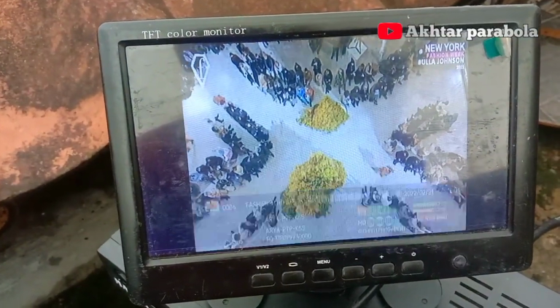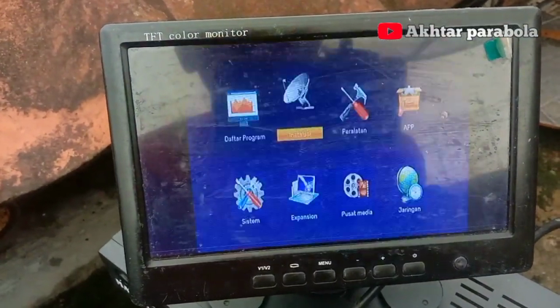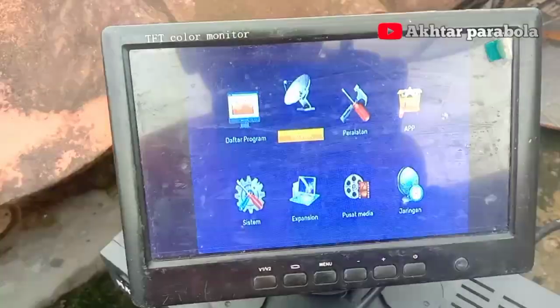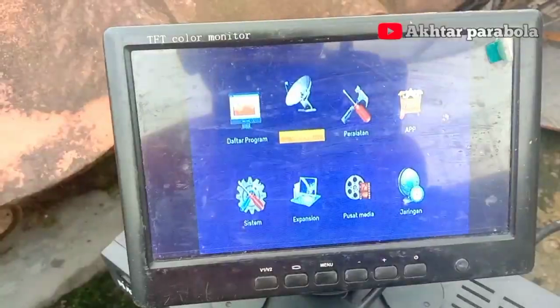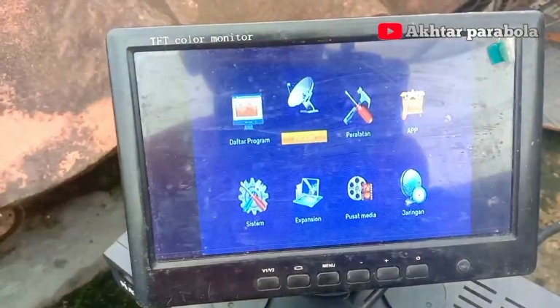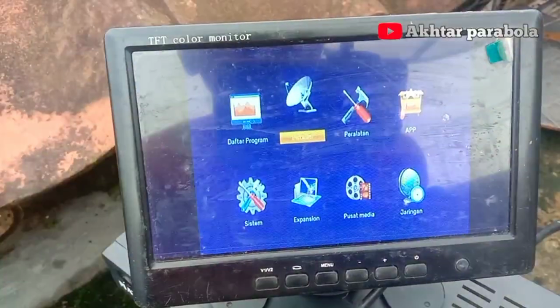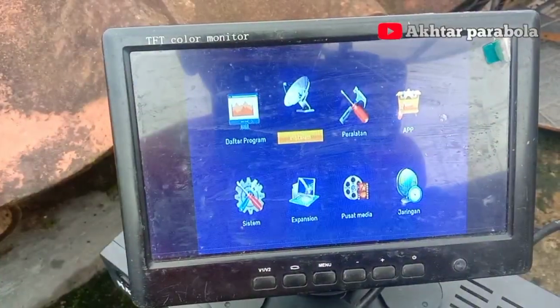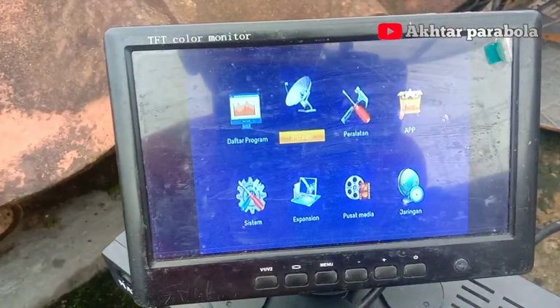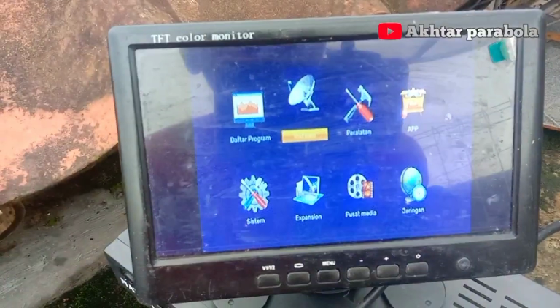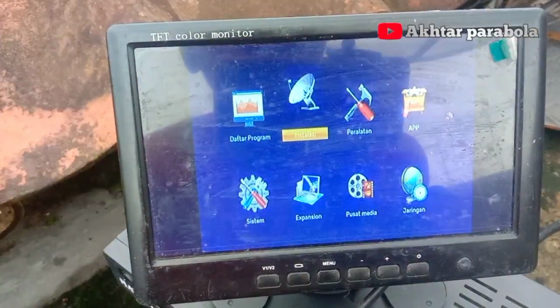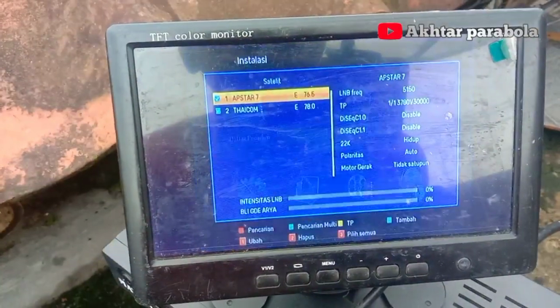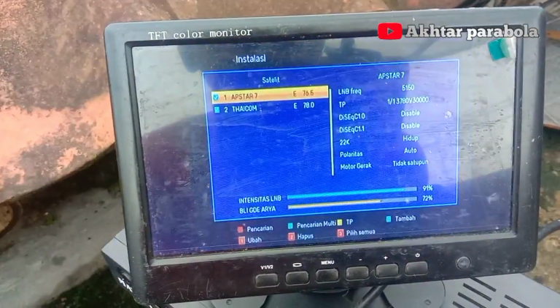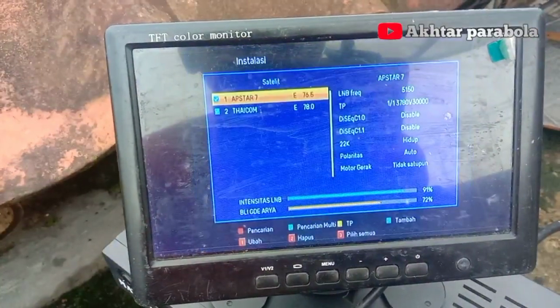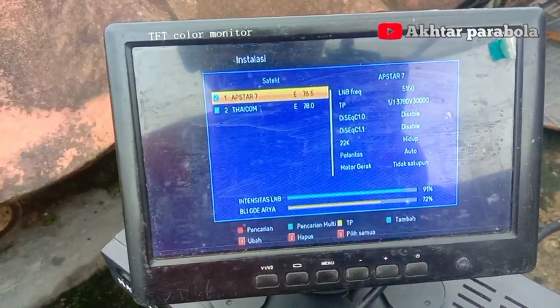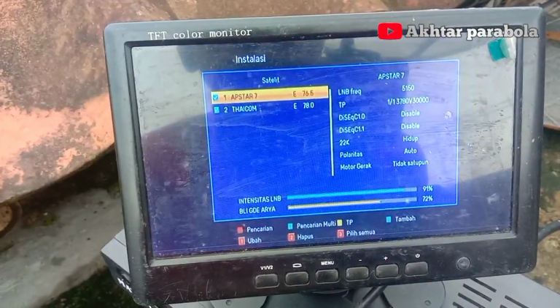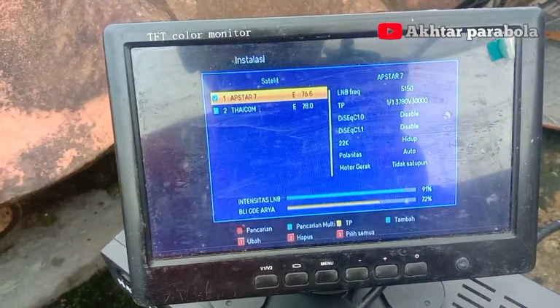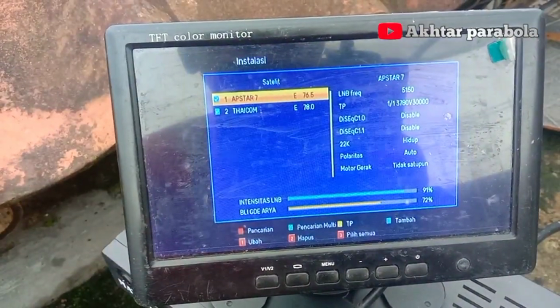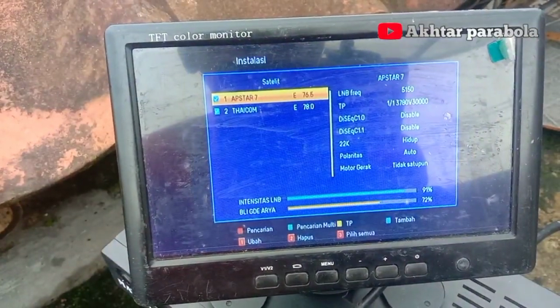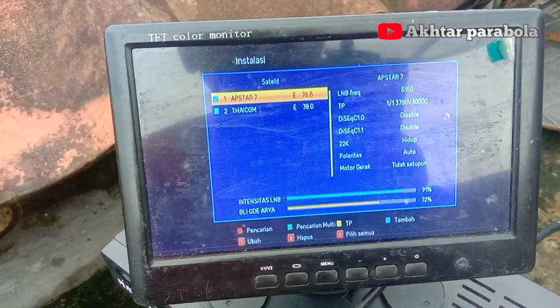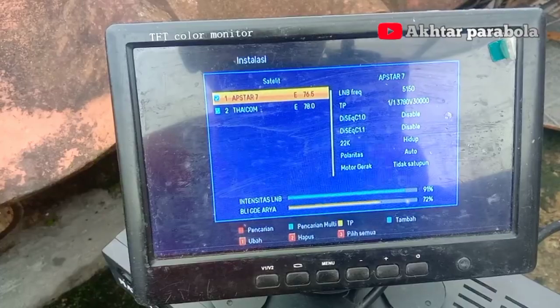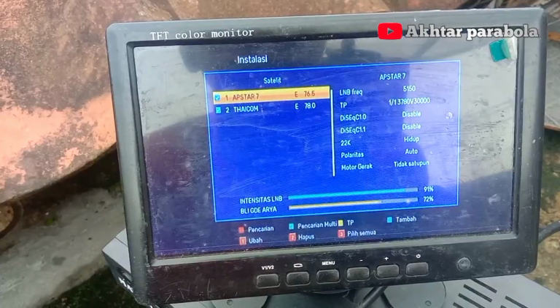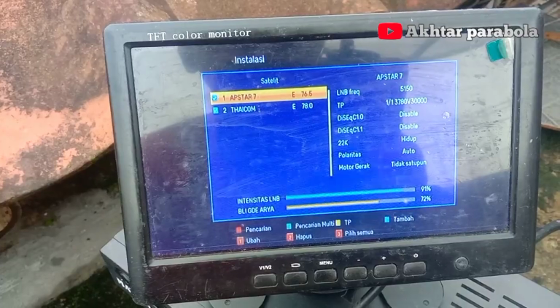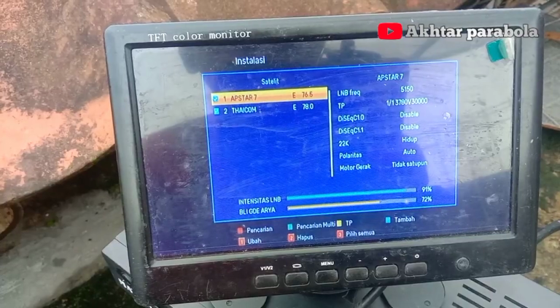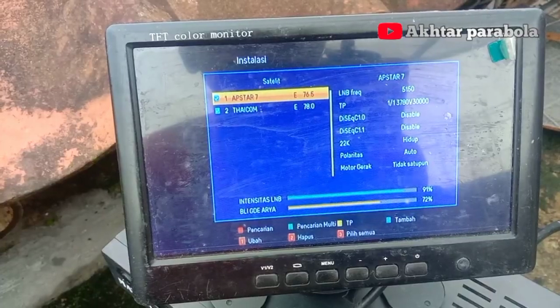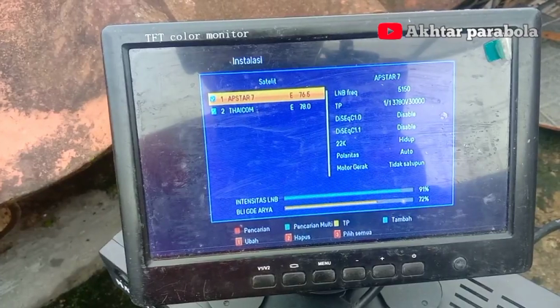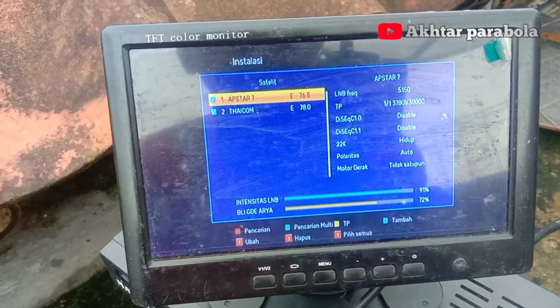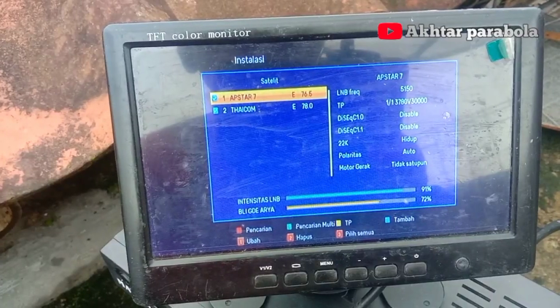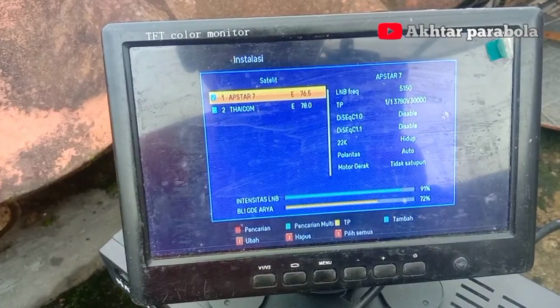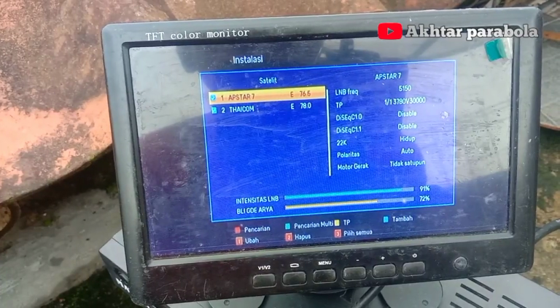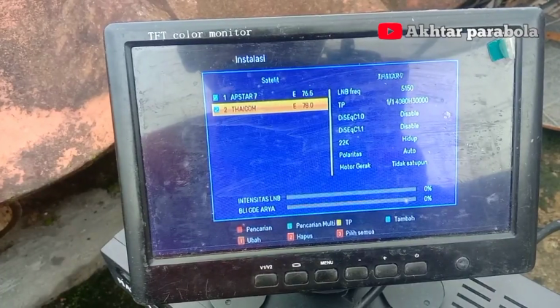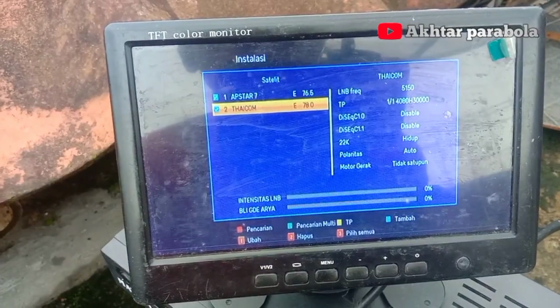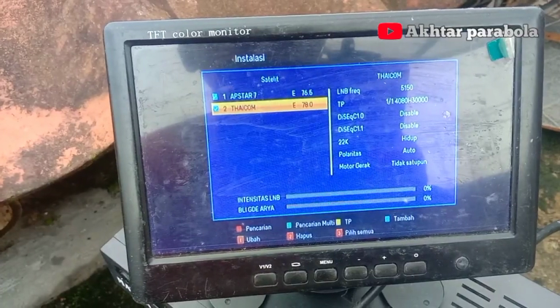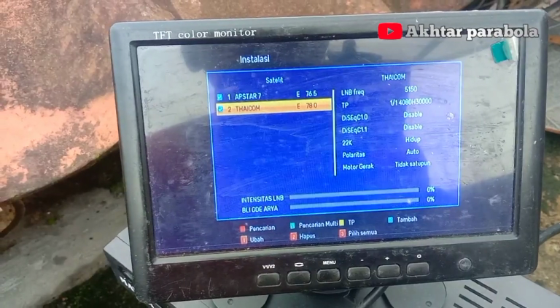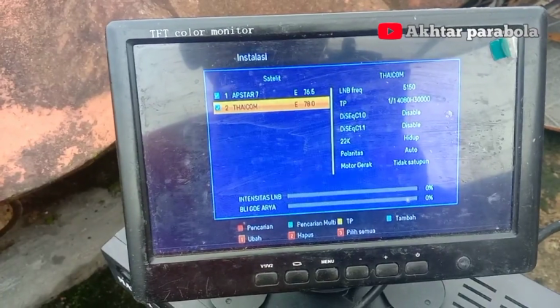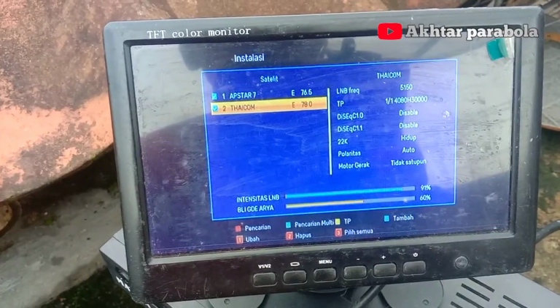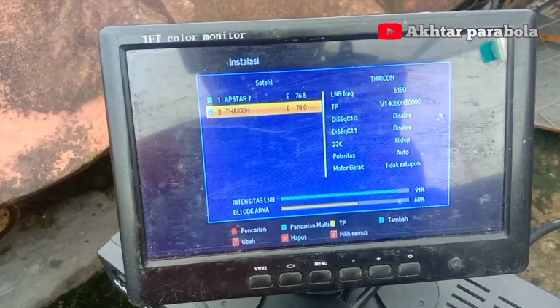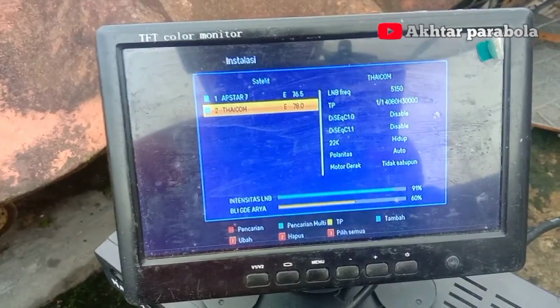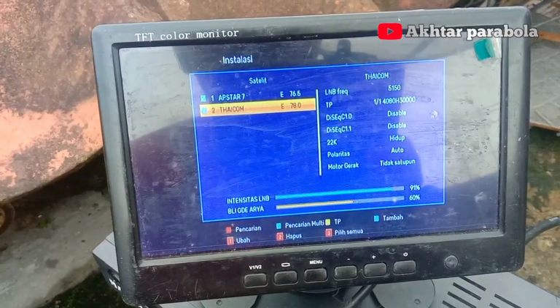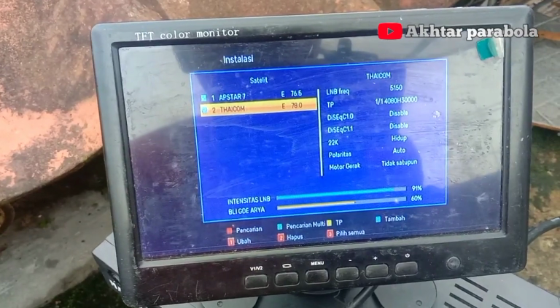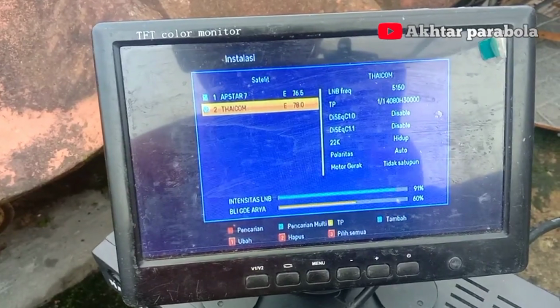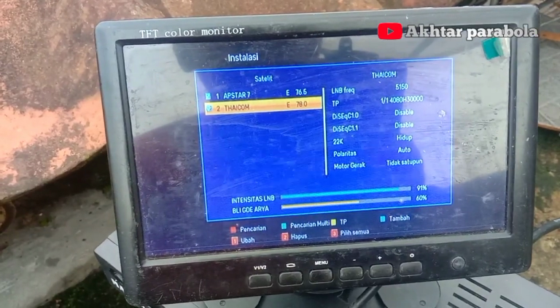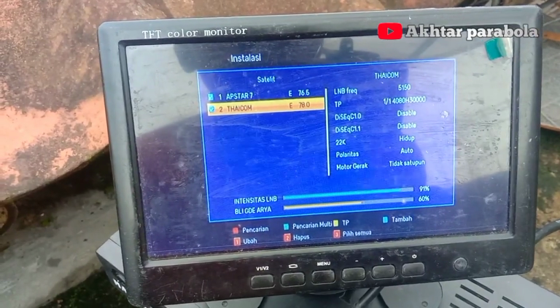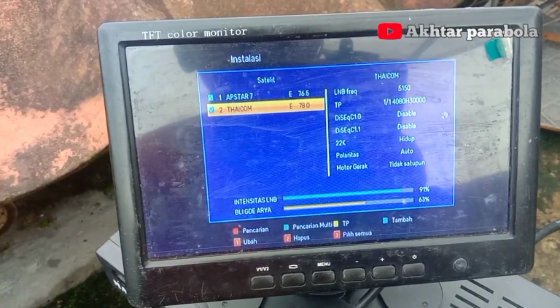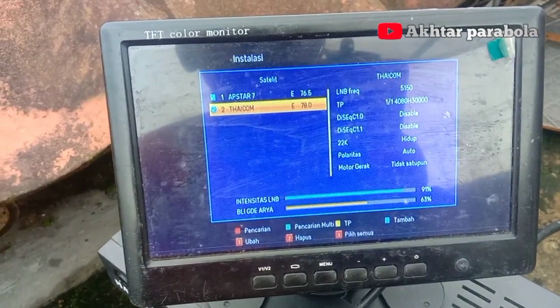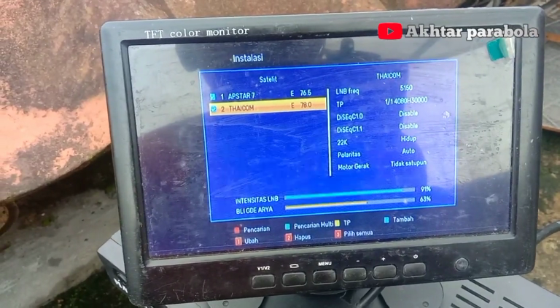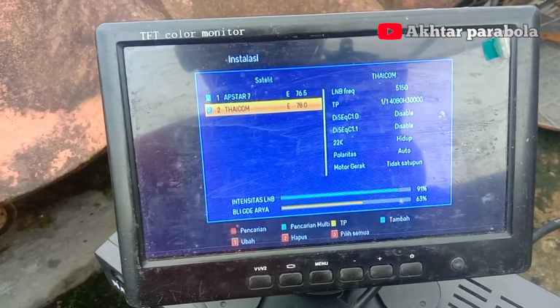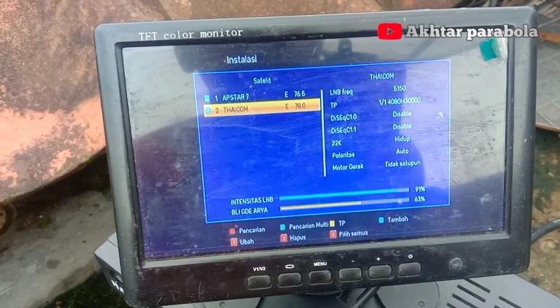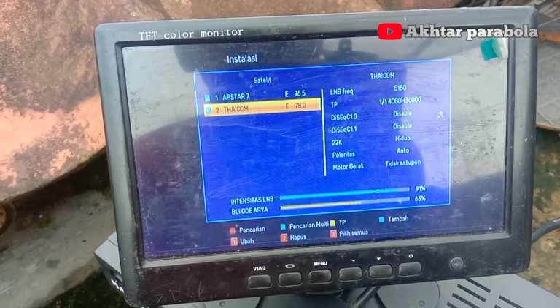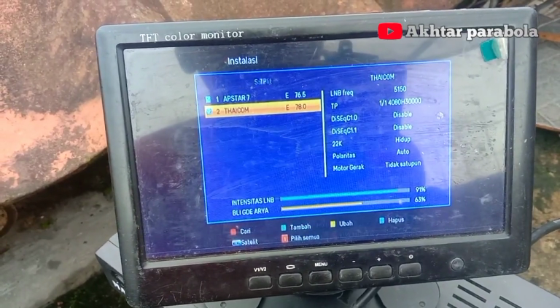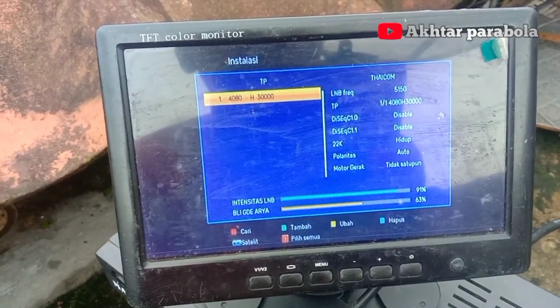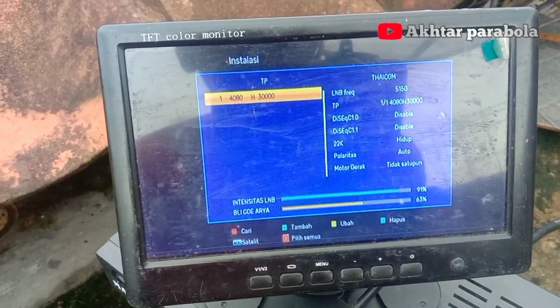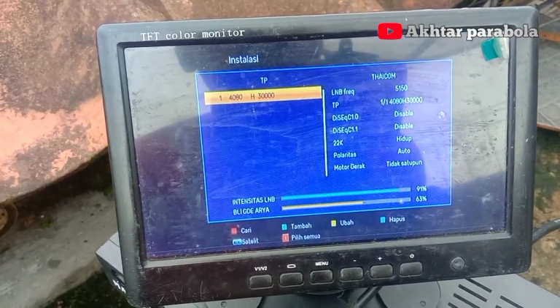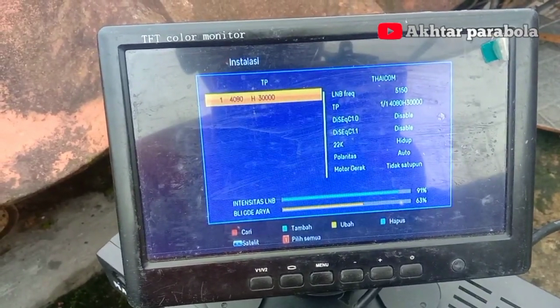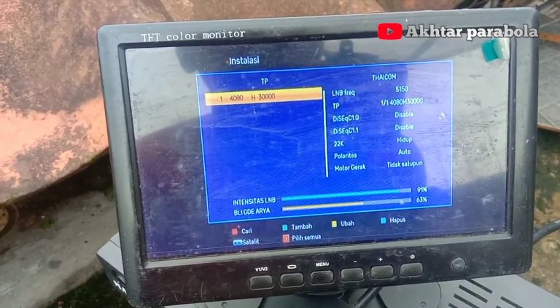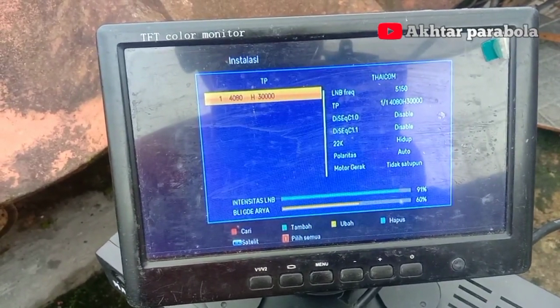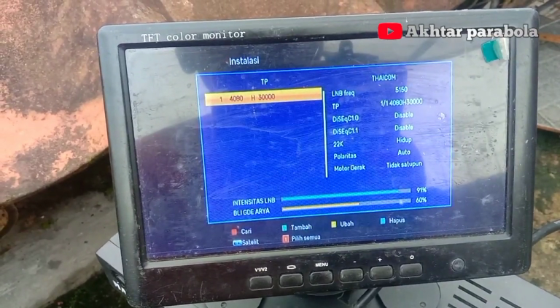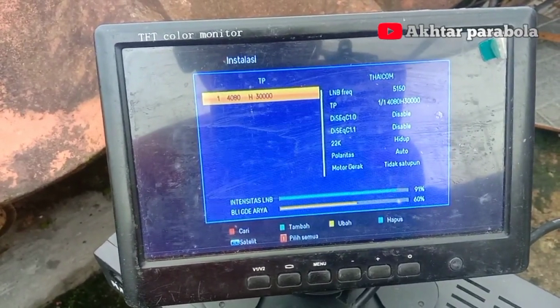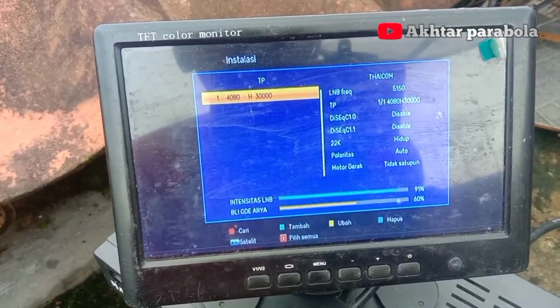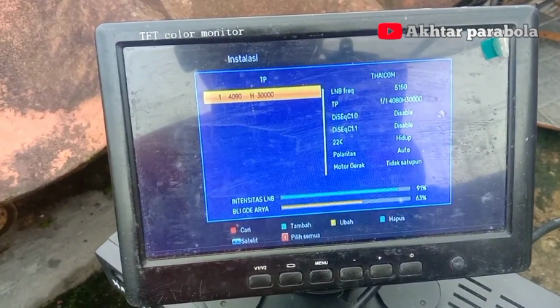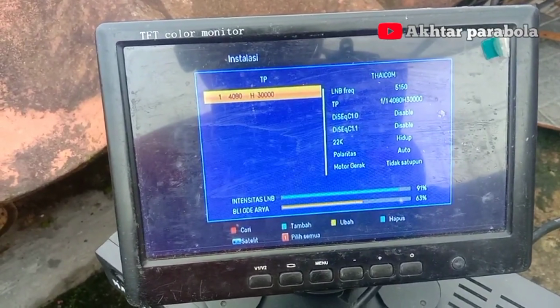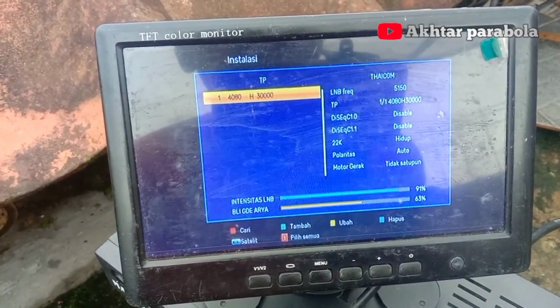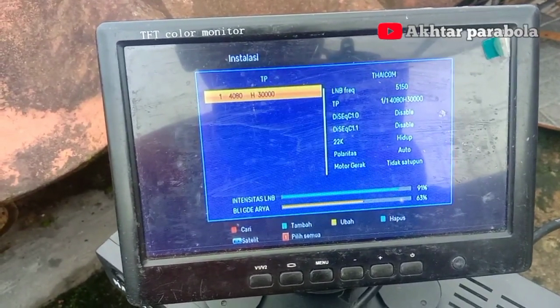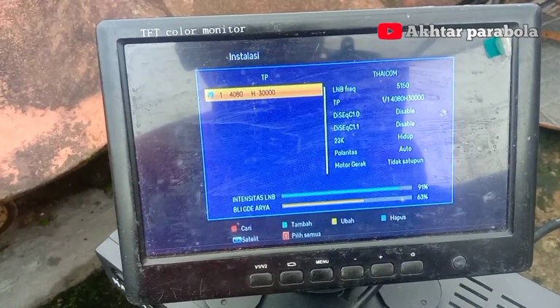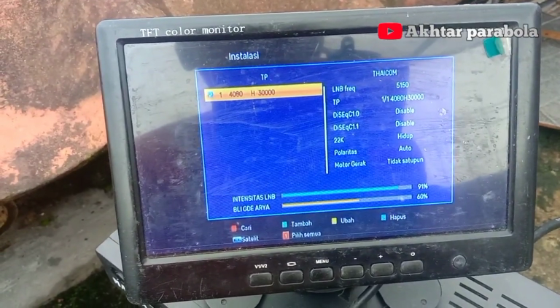Sekarang kita scan untuk Satelit Taipom 5.